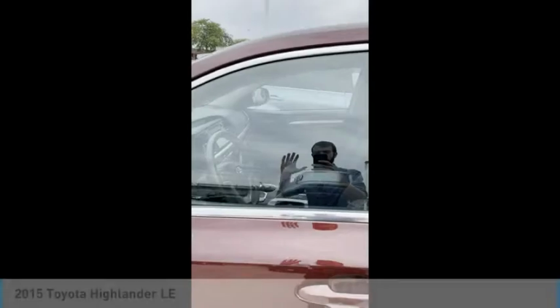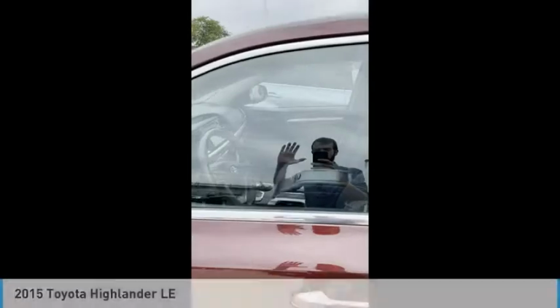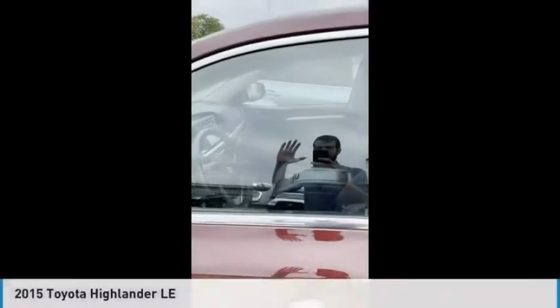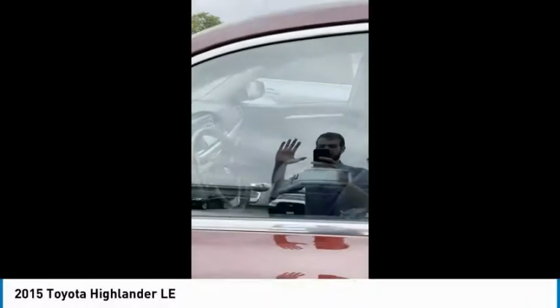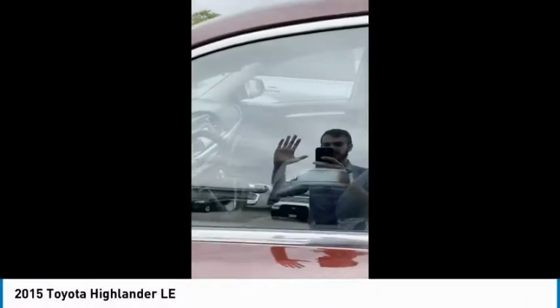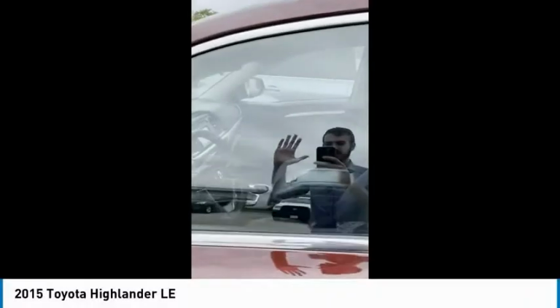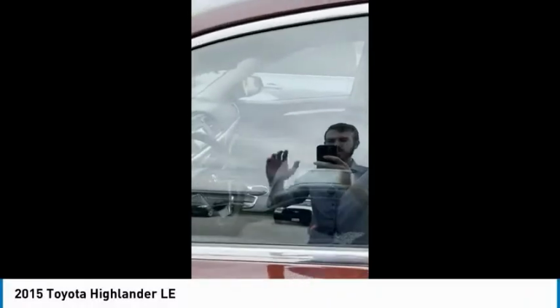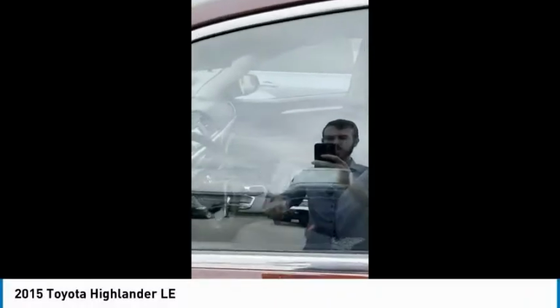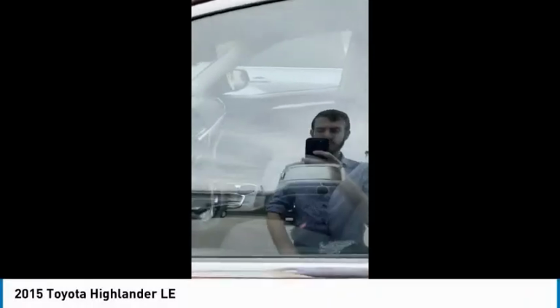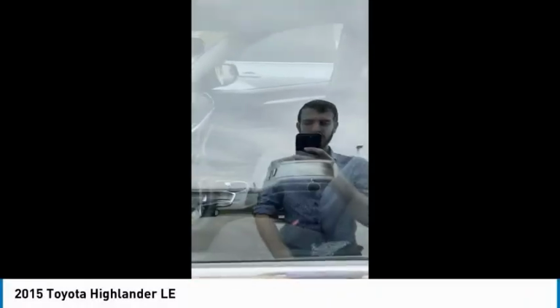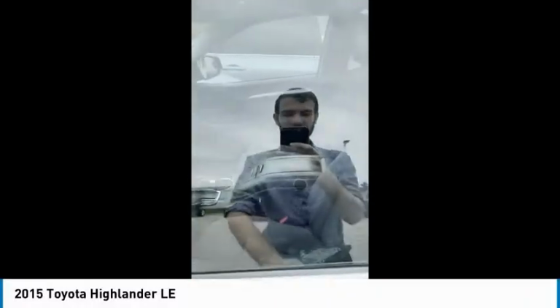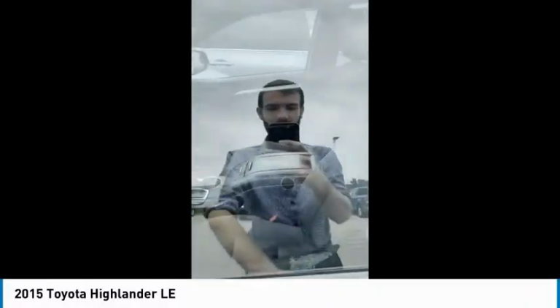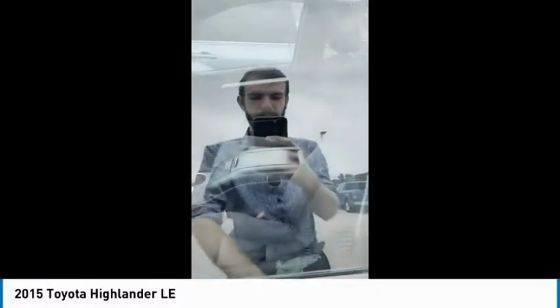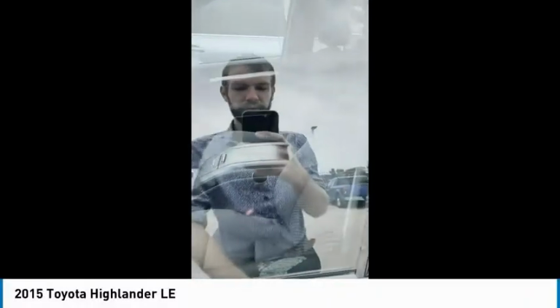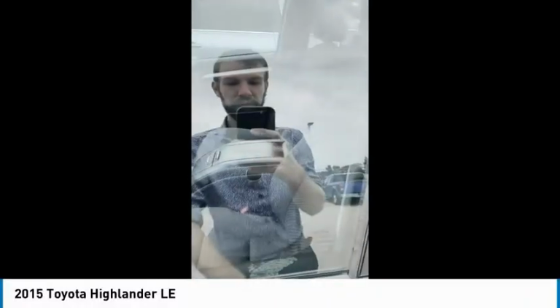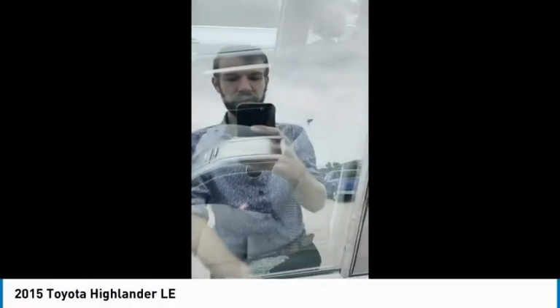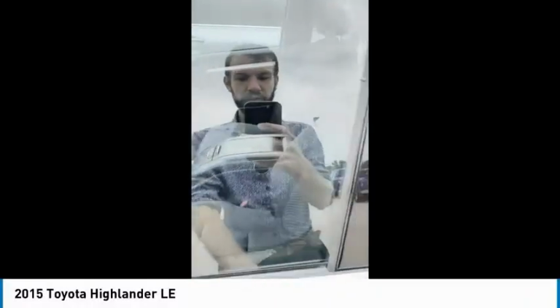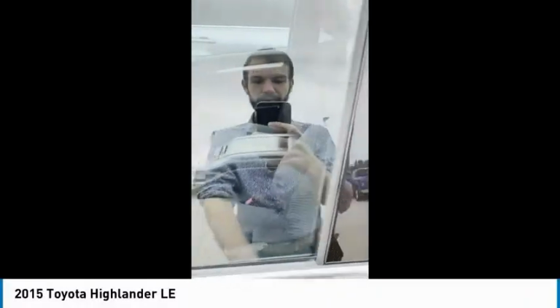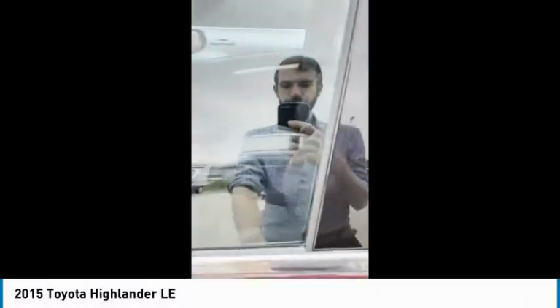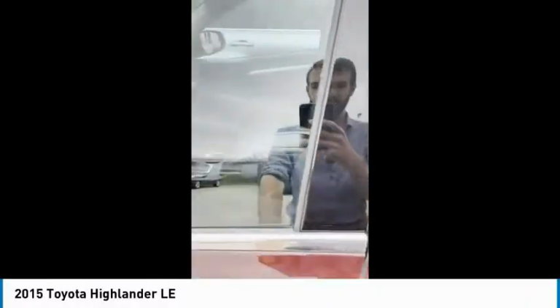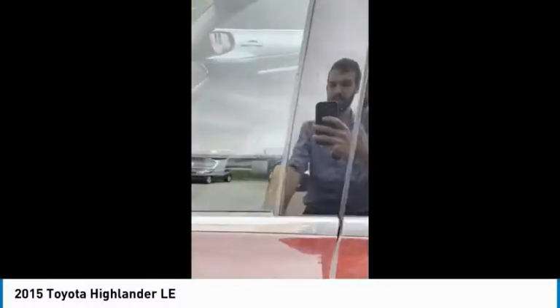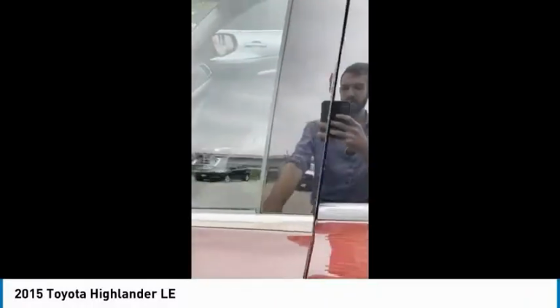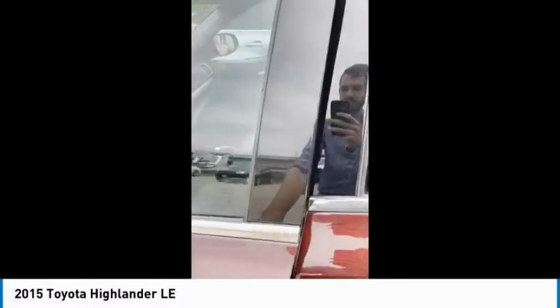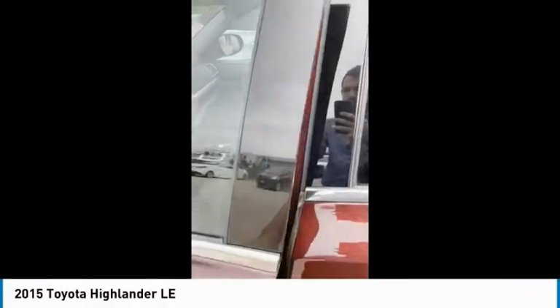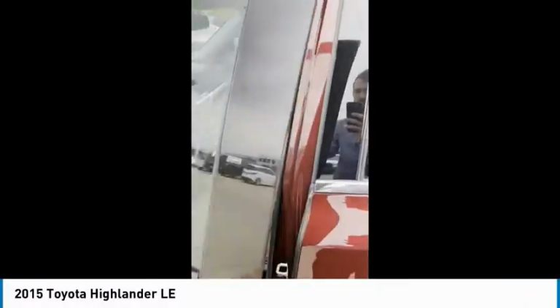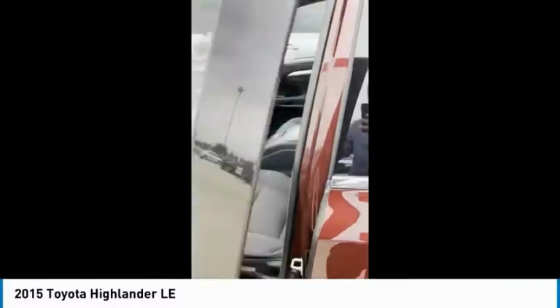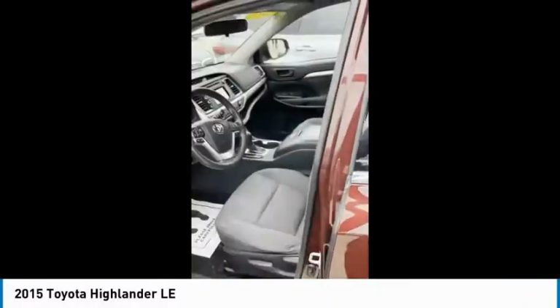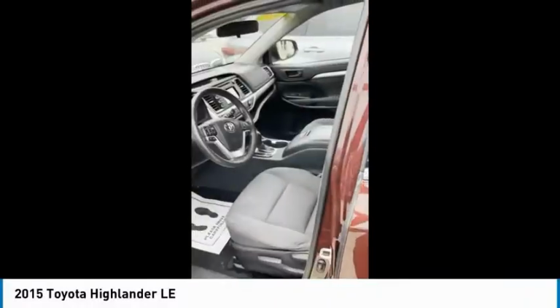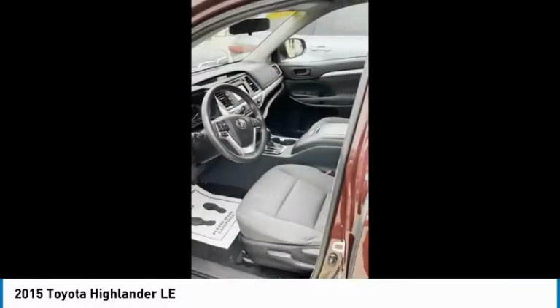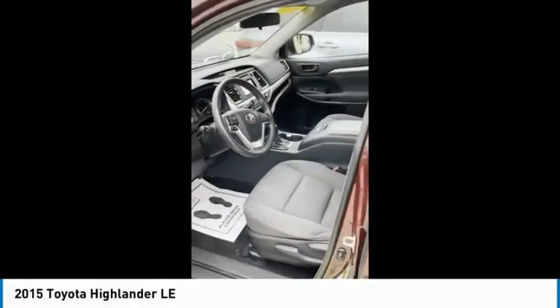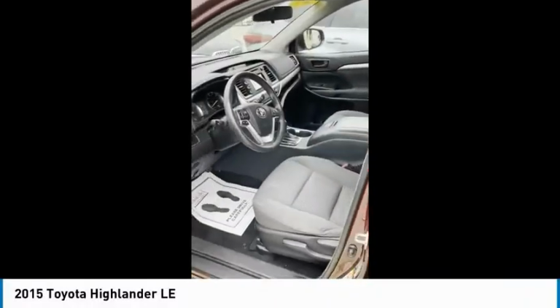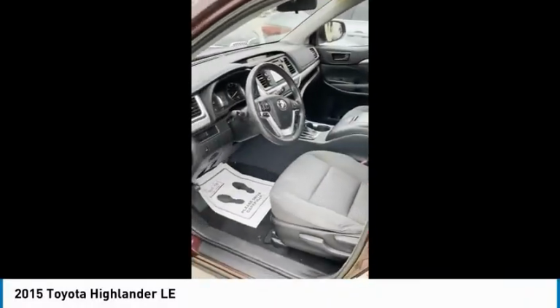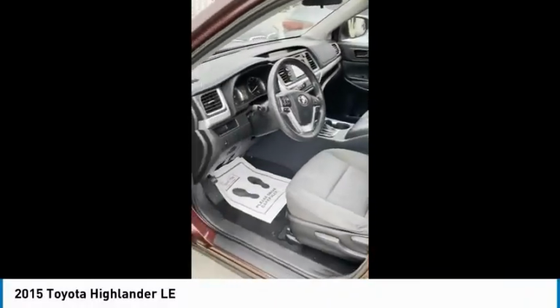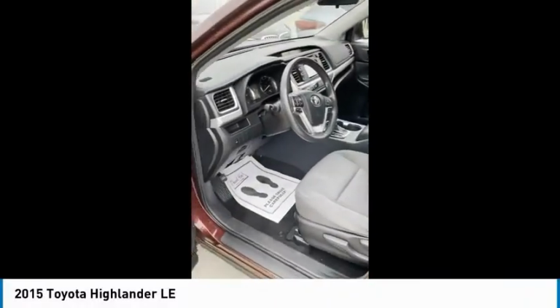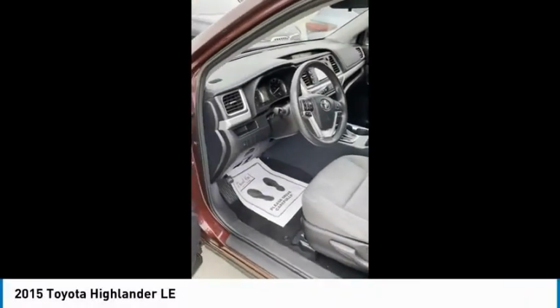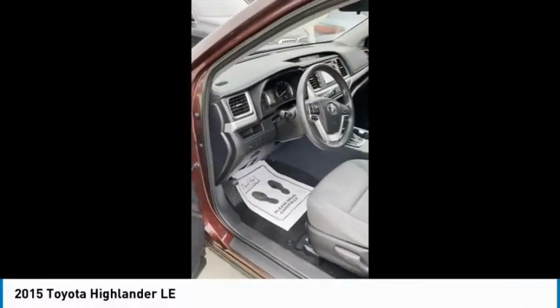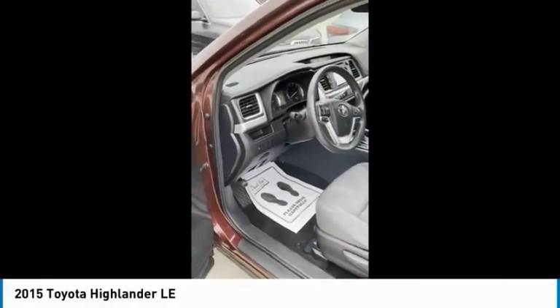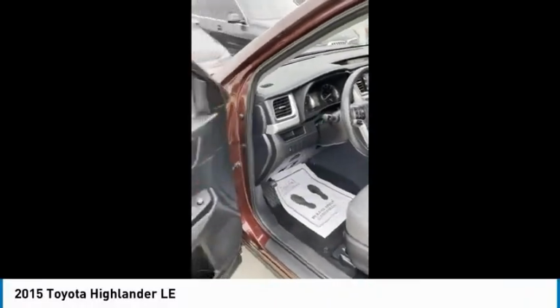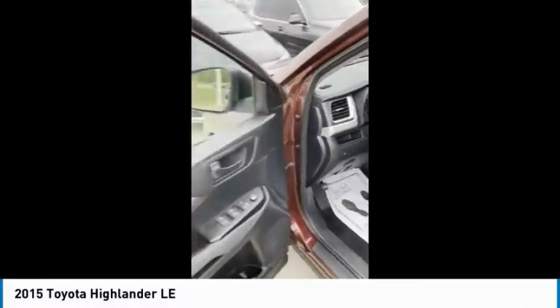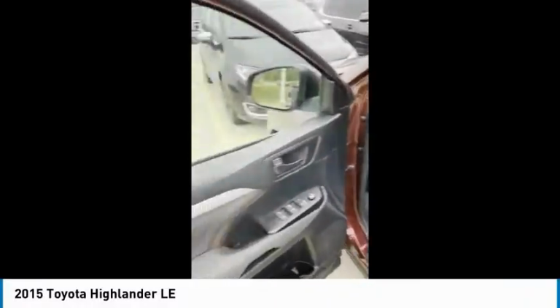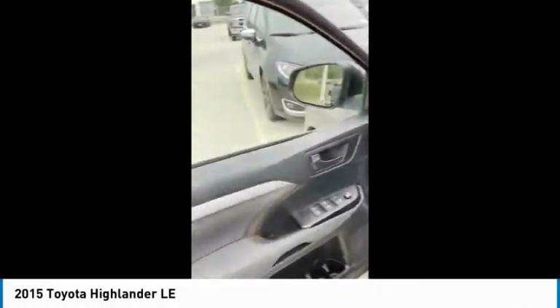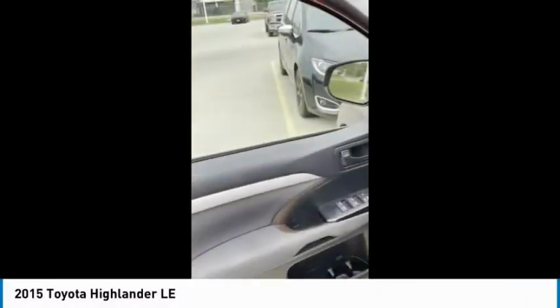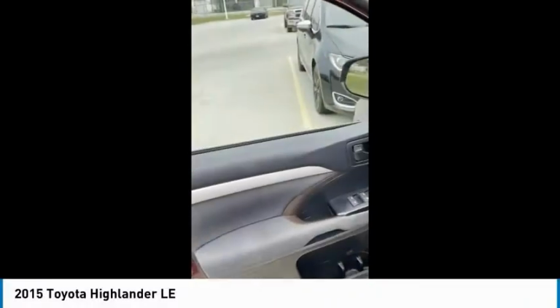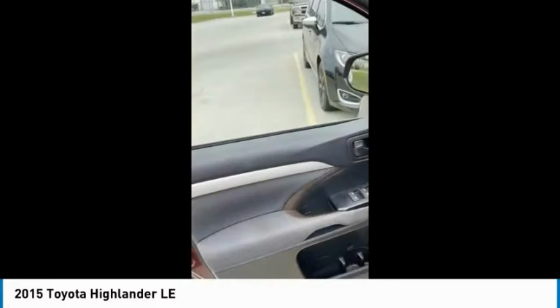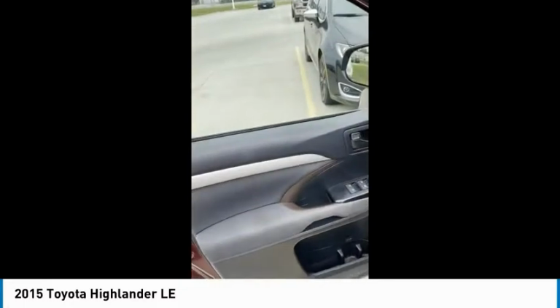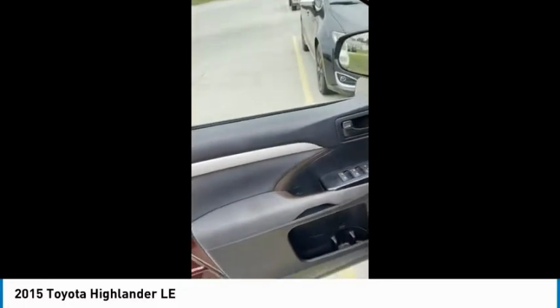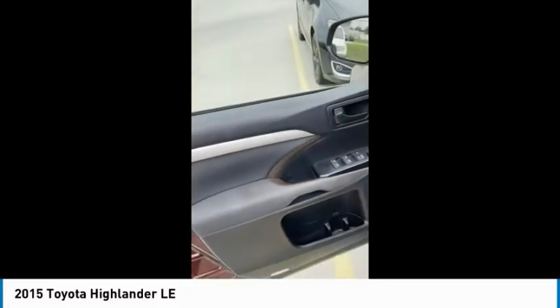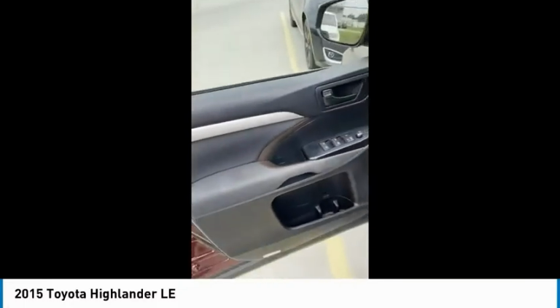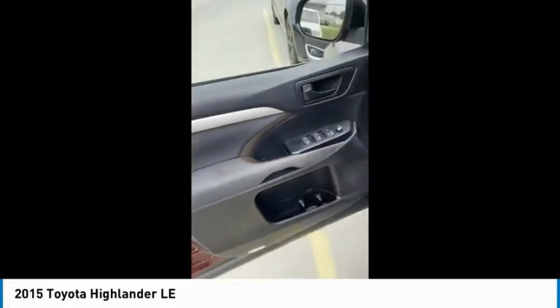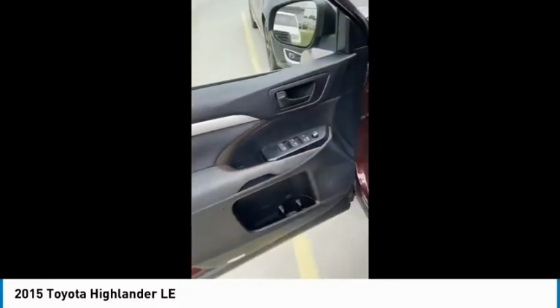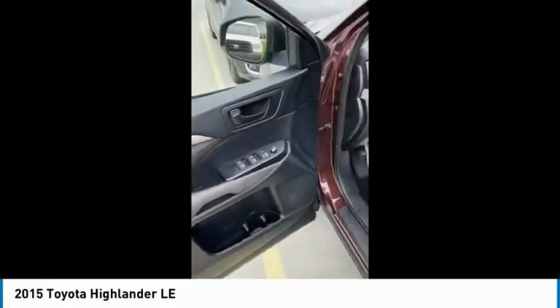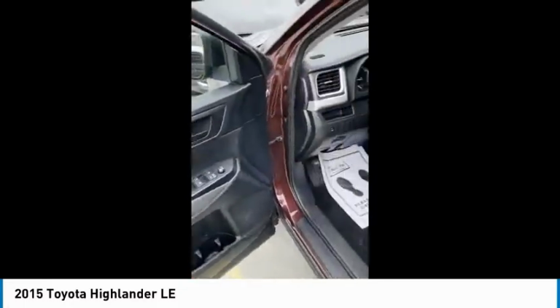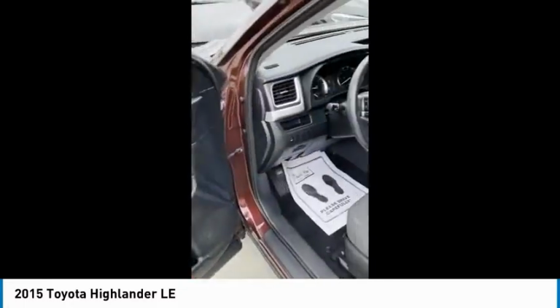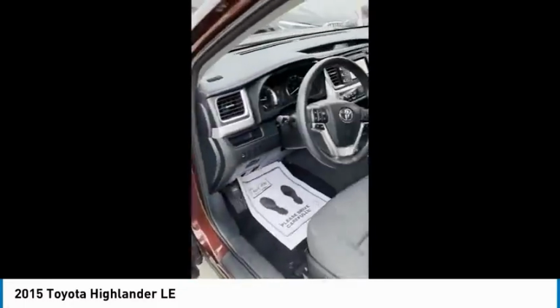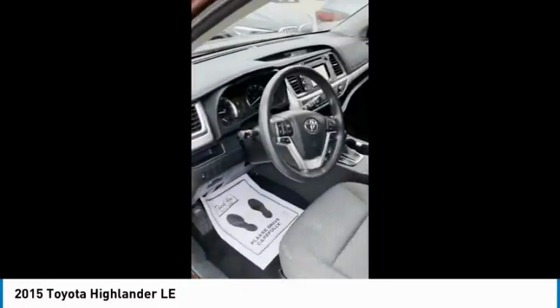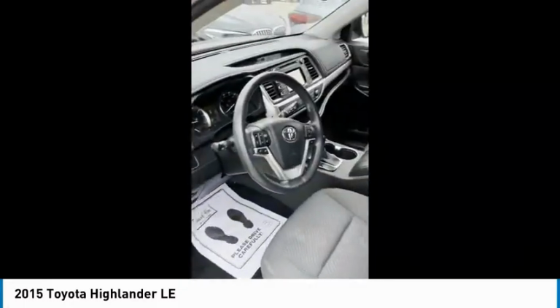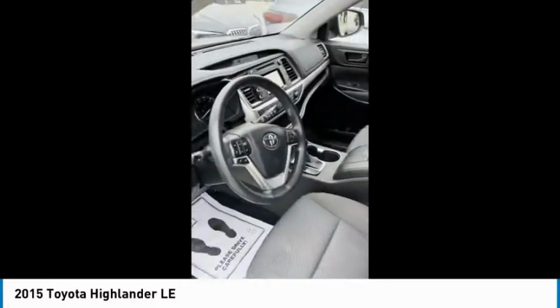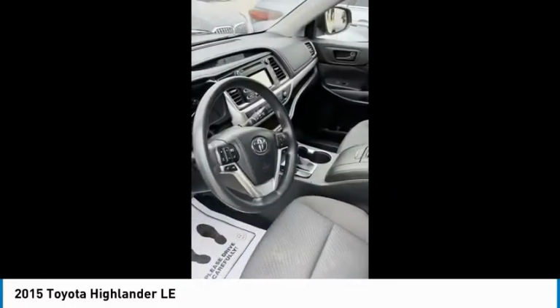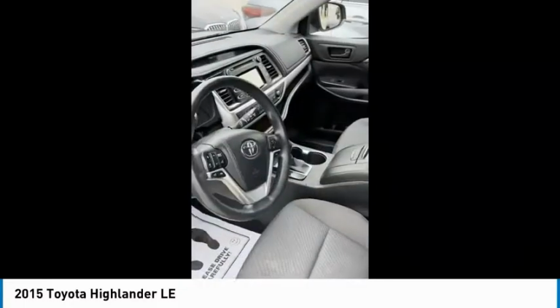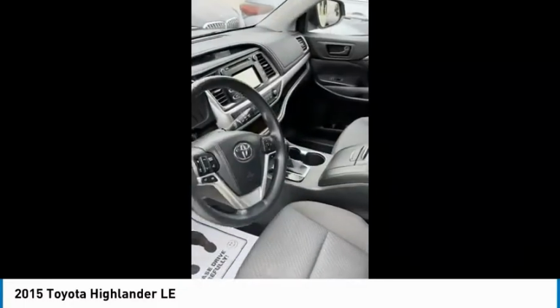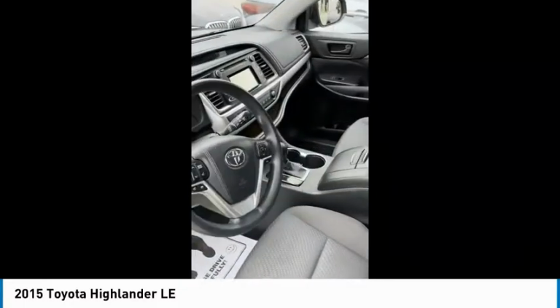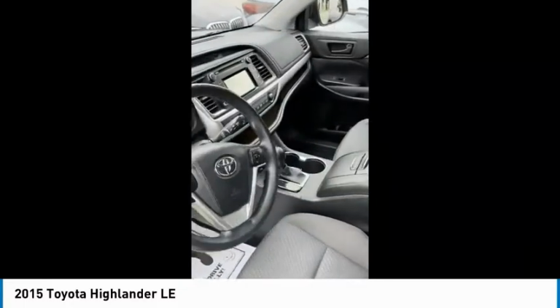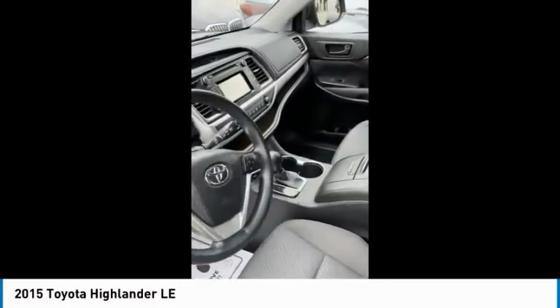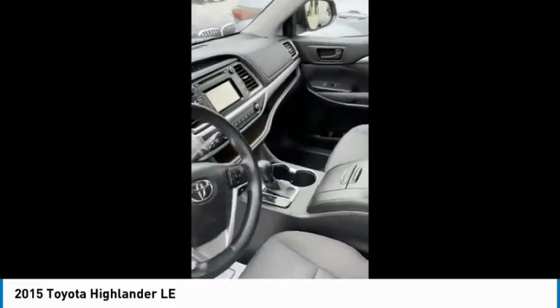Make a great choice today with the 2015 Highlander. The Highlander is the SUV that's thought of everything.